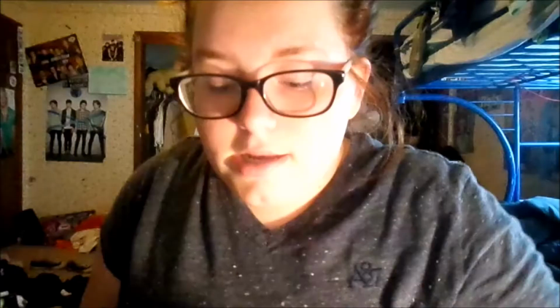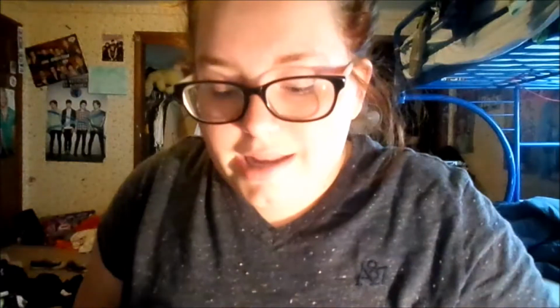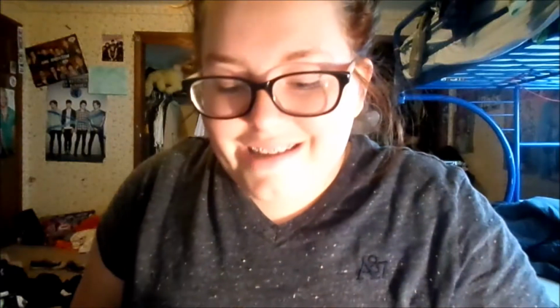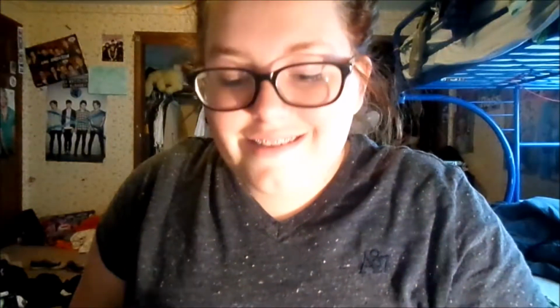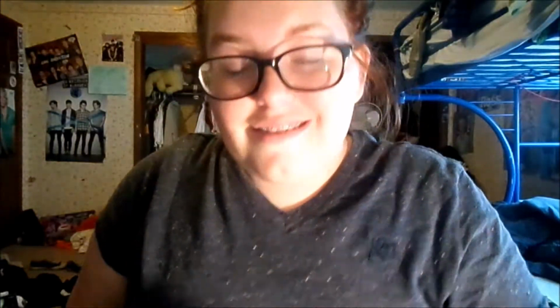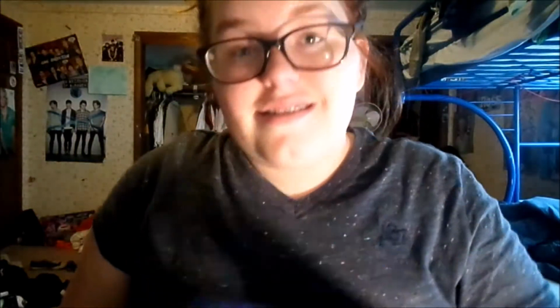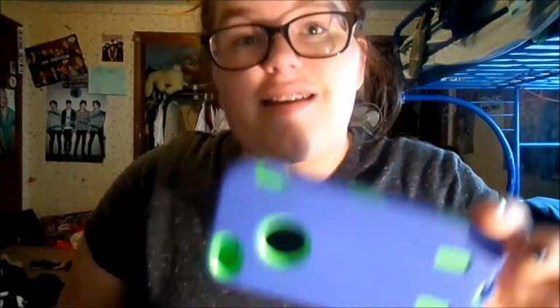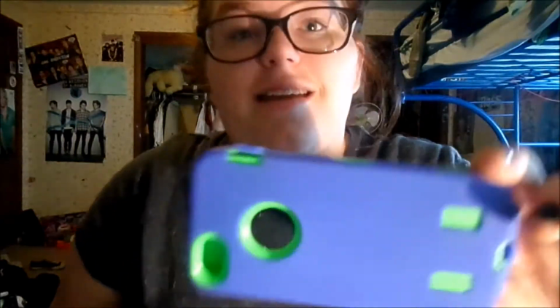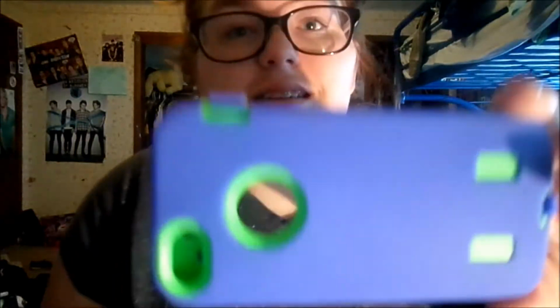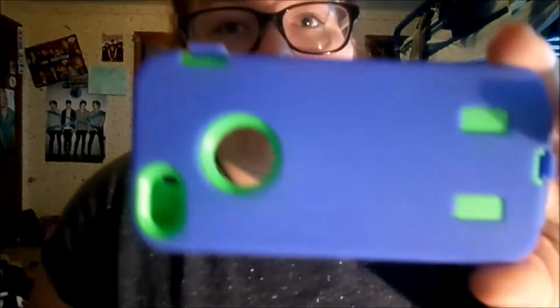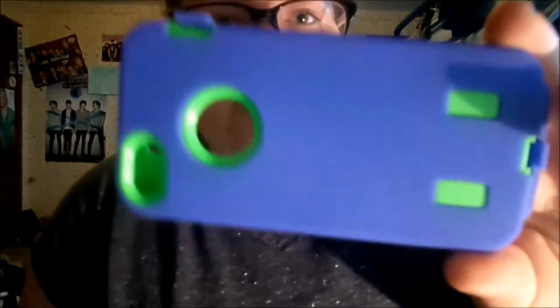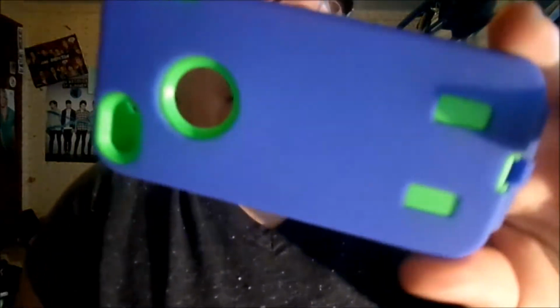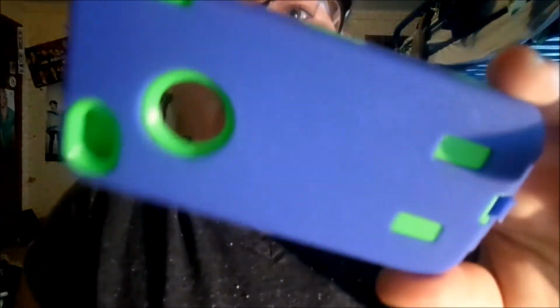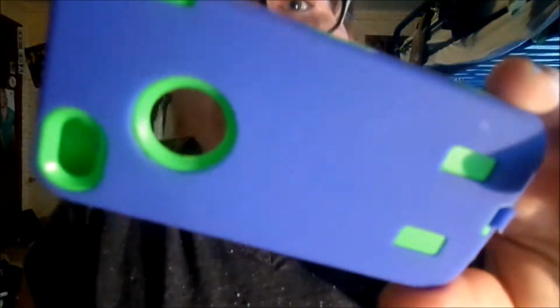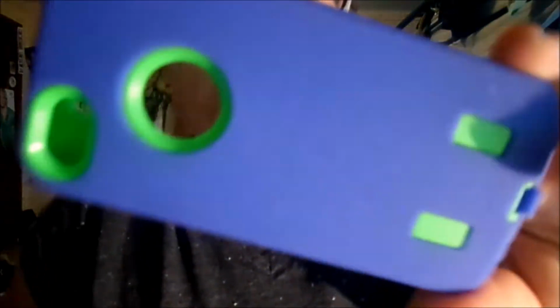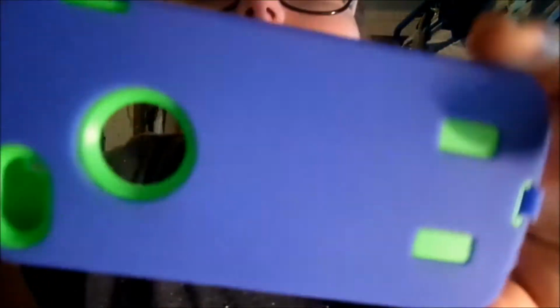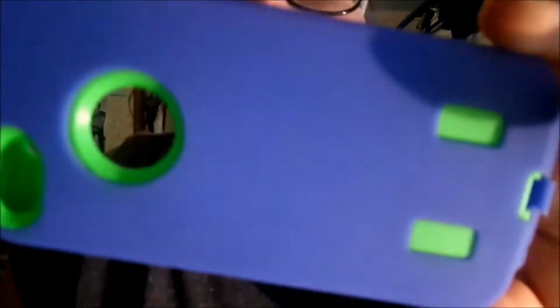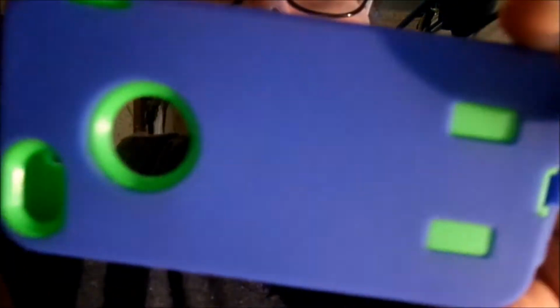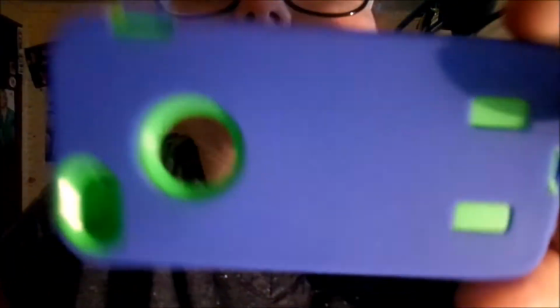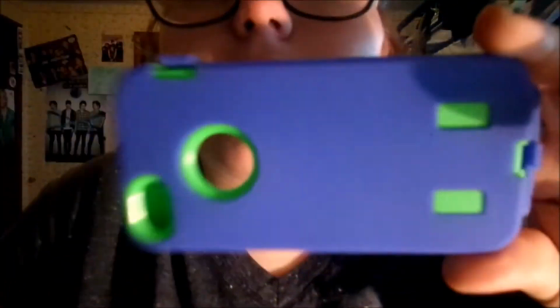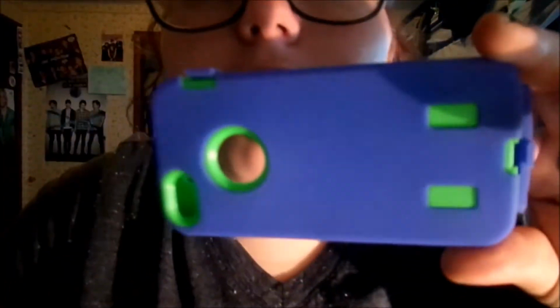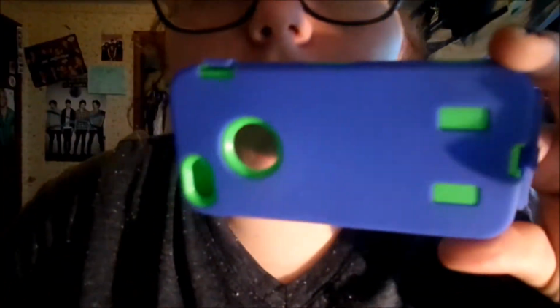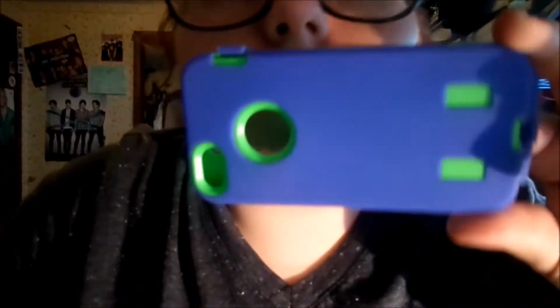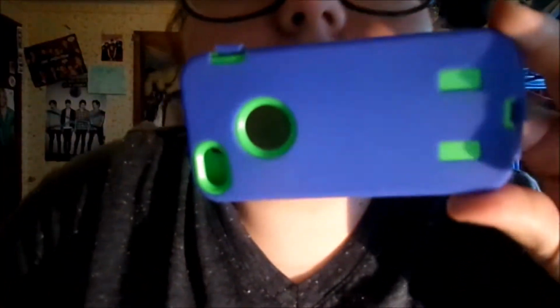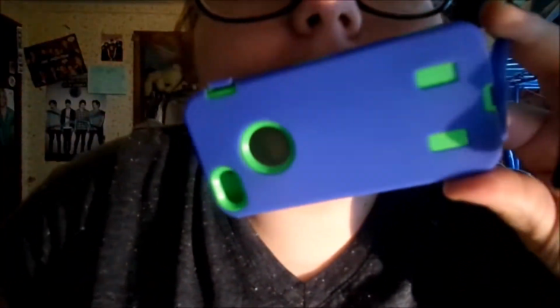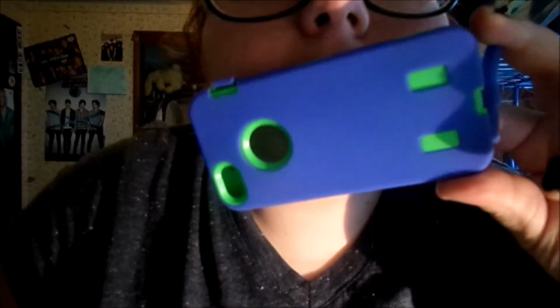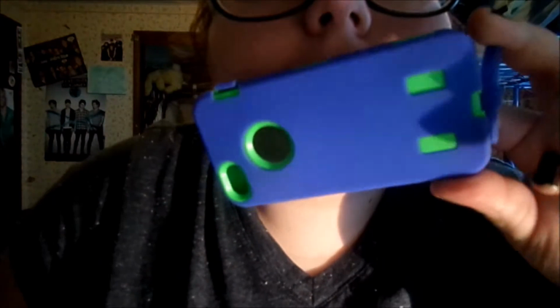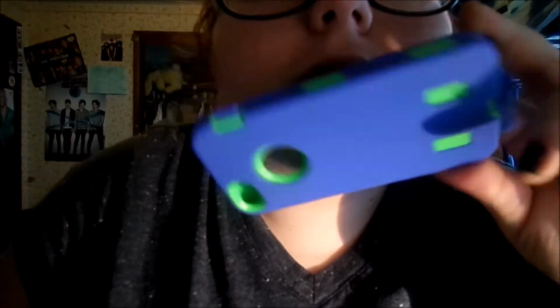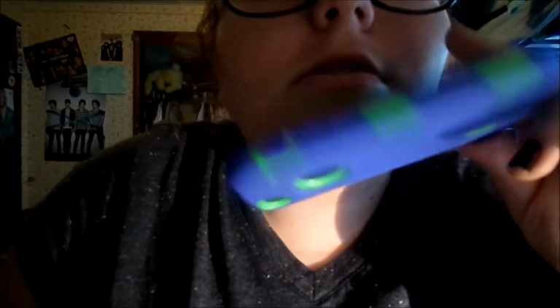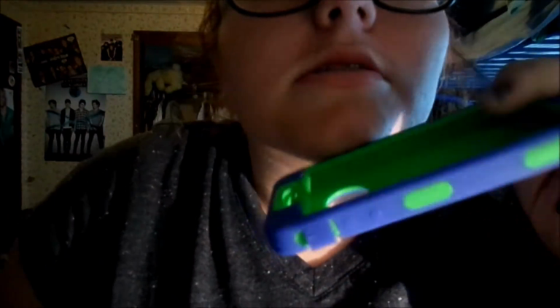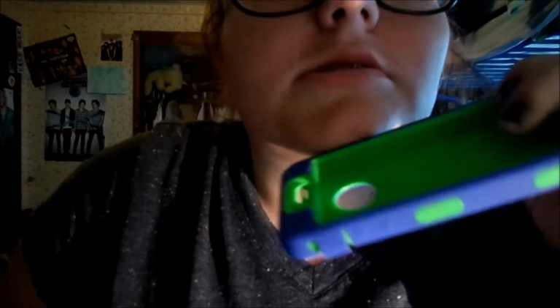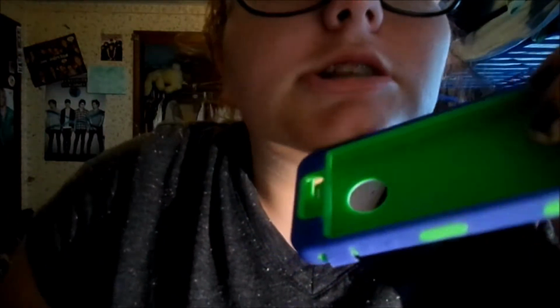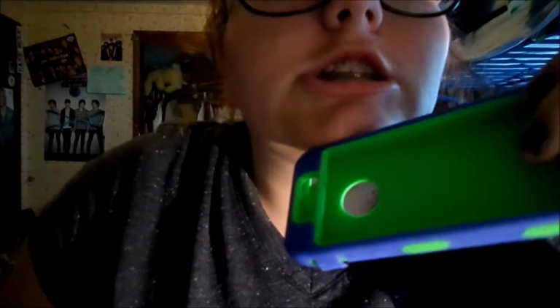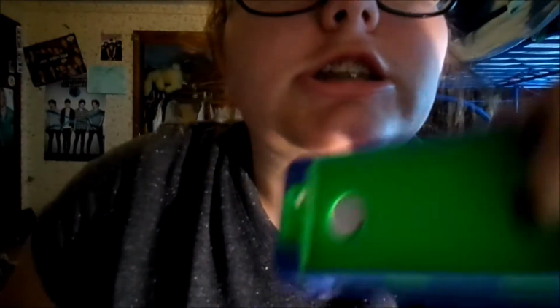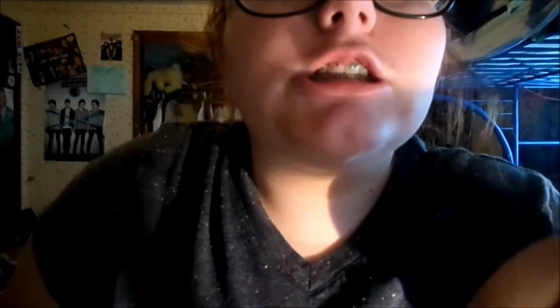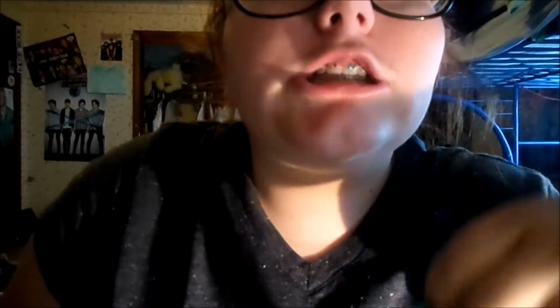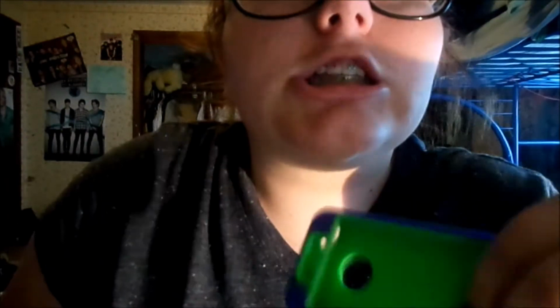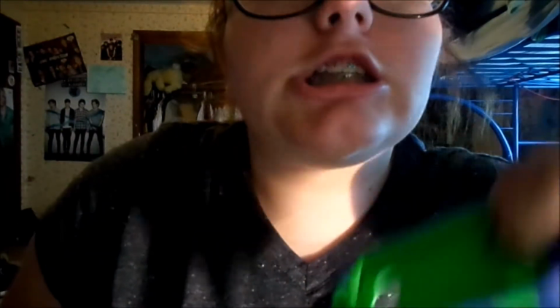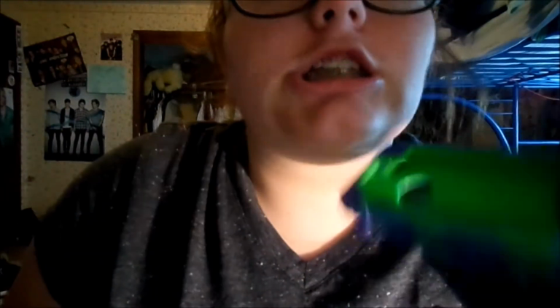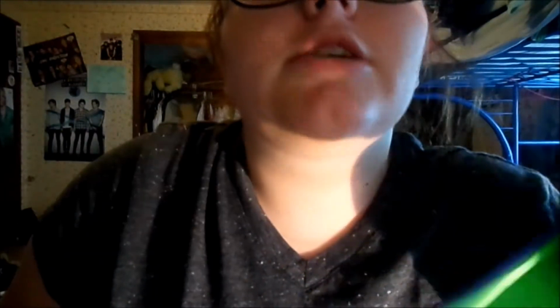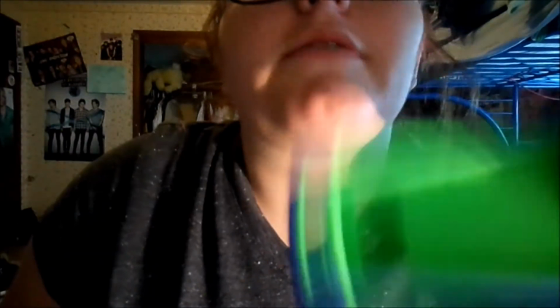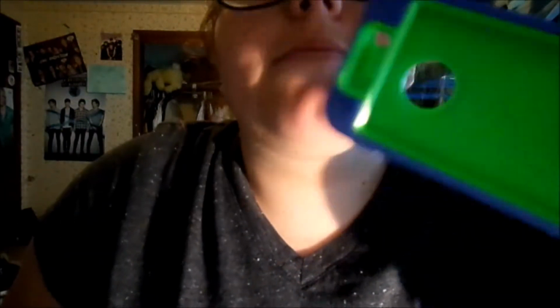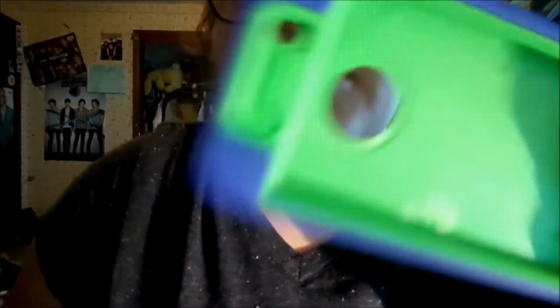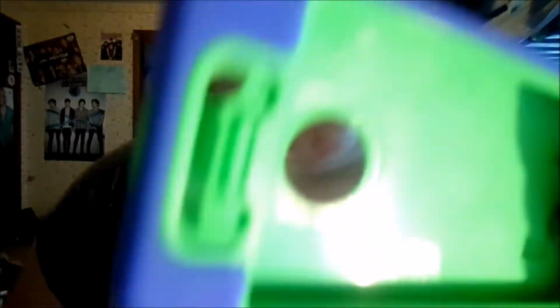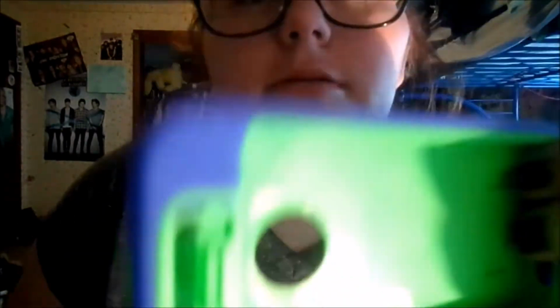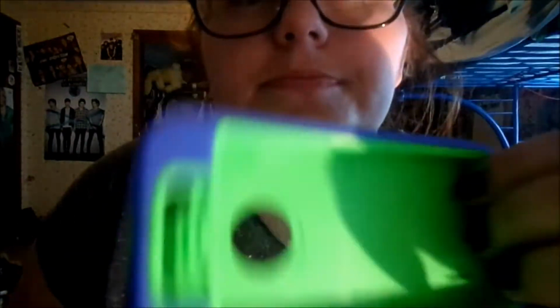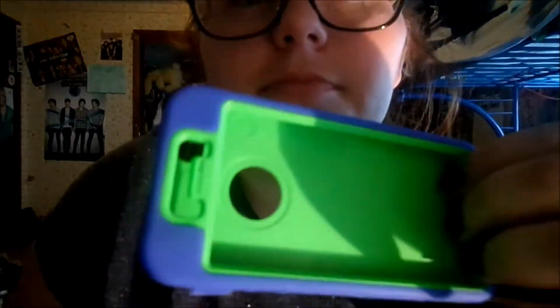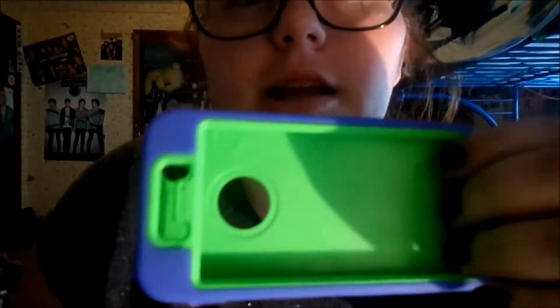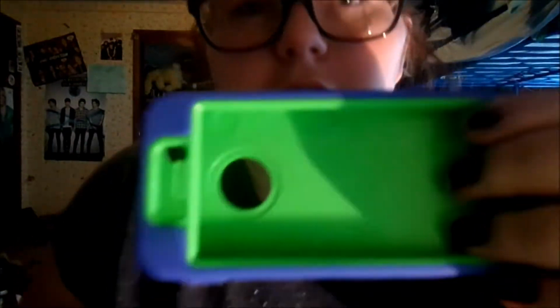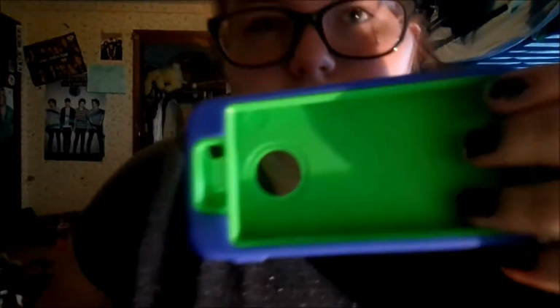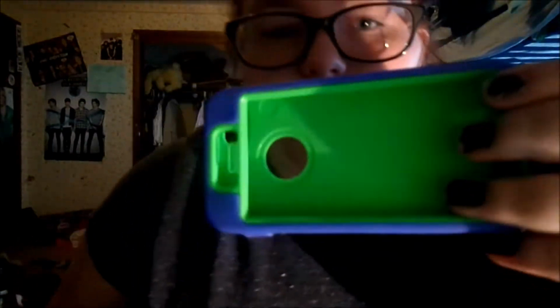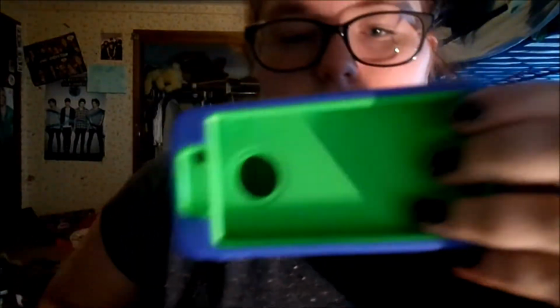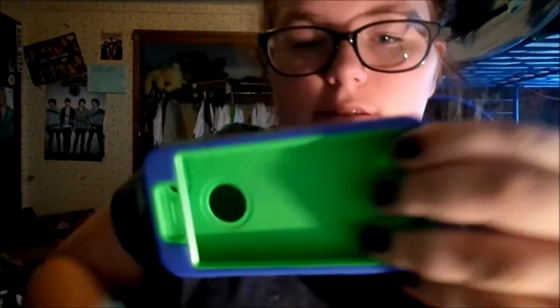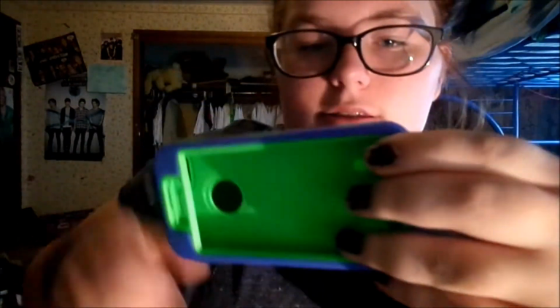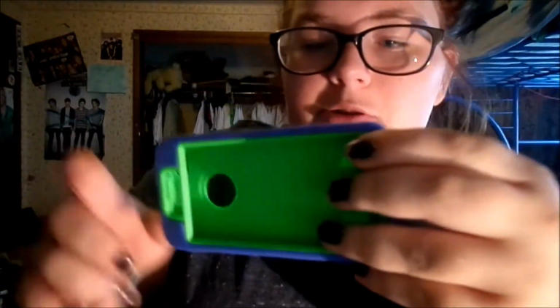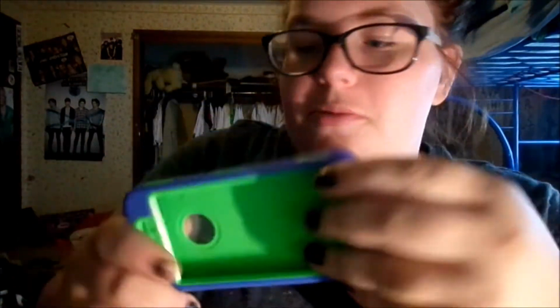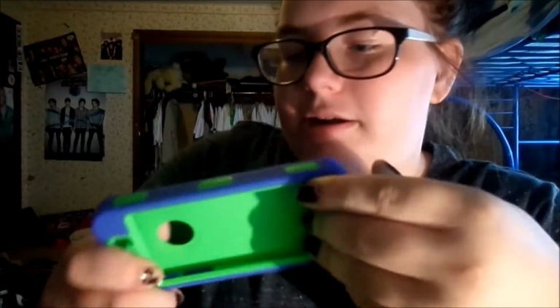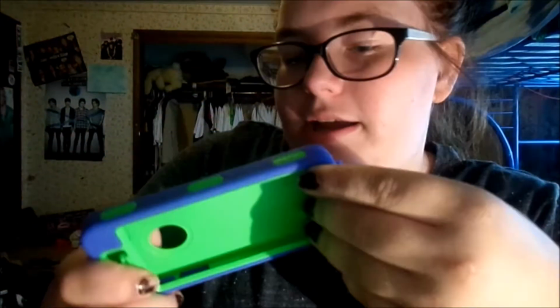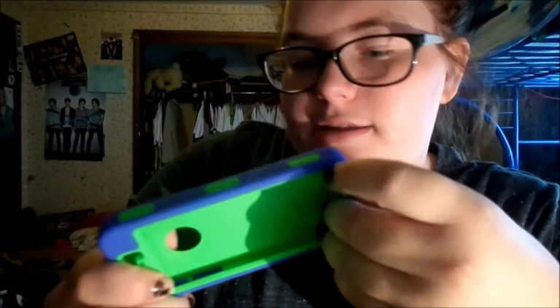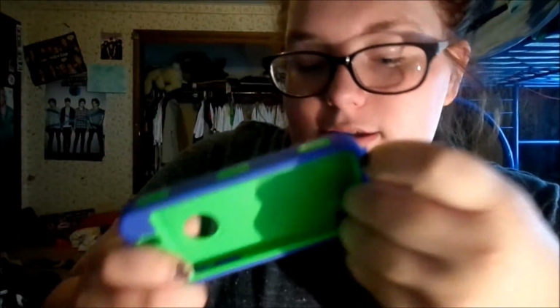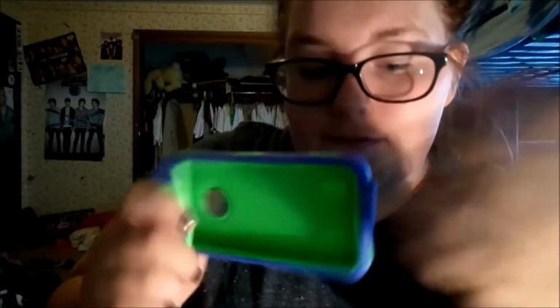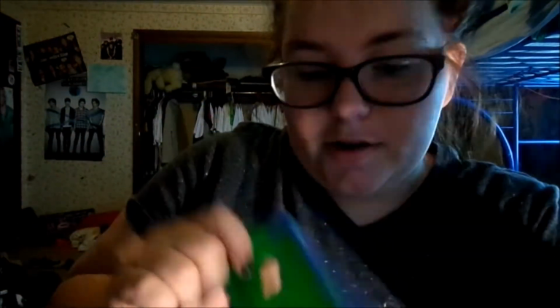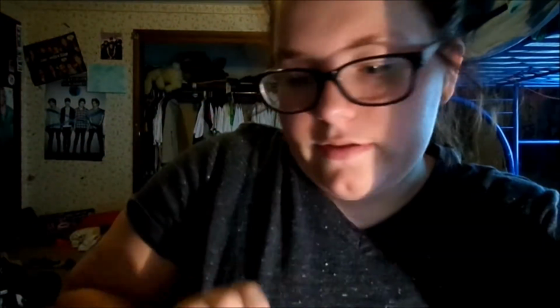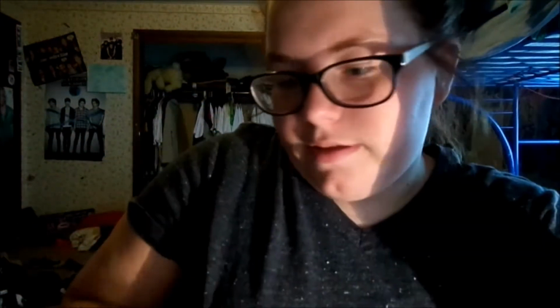Next is the case I never use. It's just from Fabolo — it's like a two-part case. I never use it.